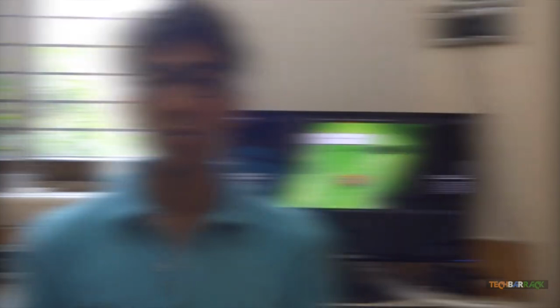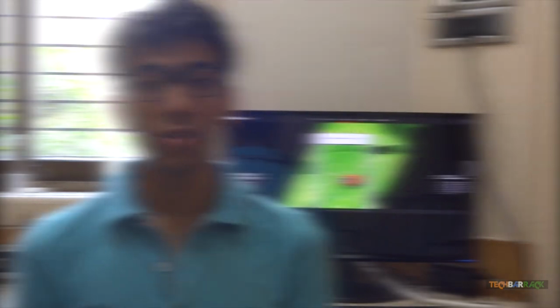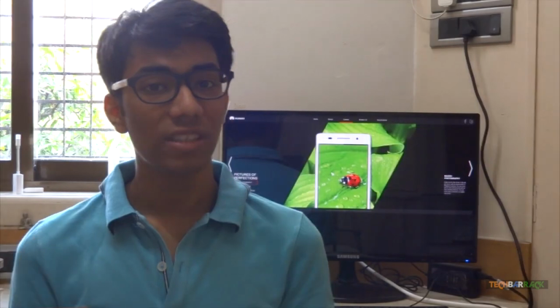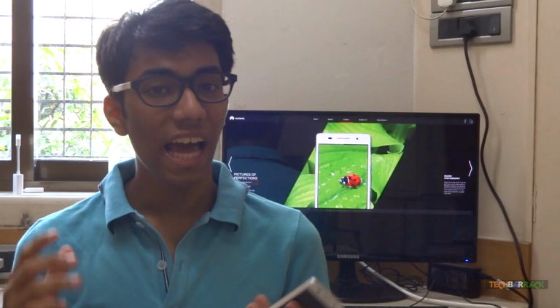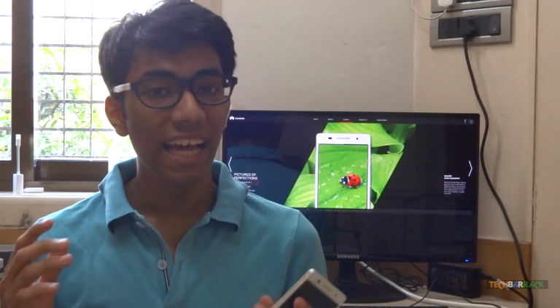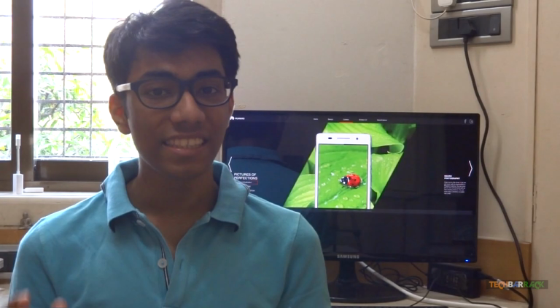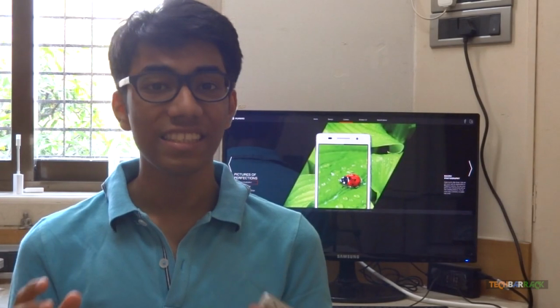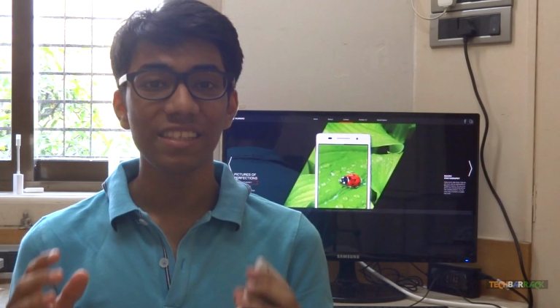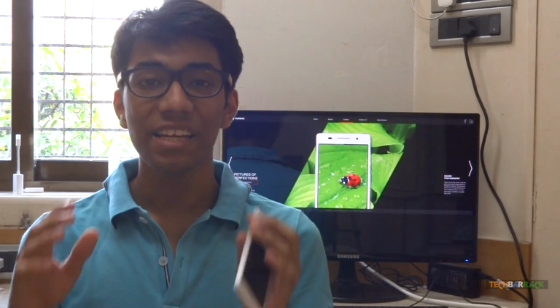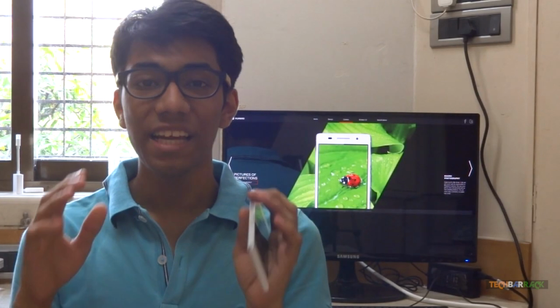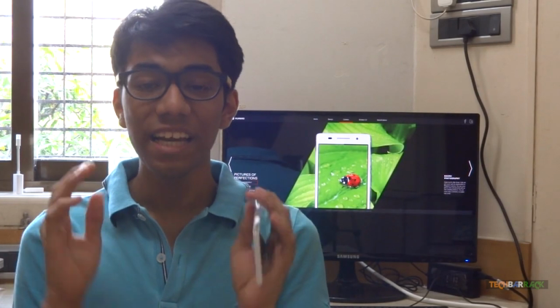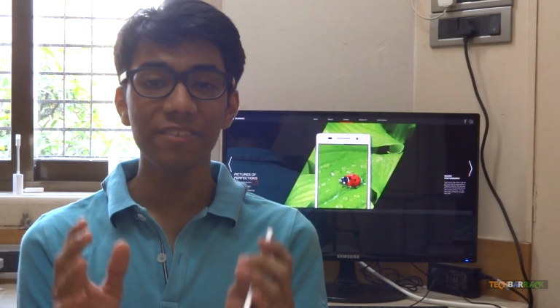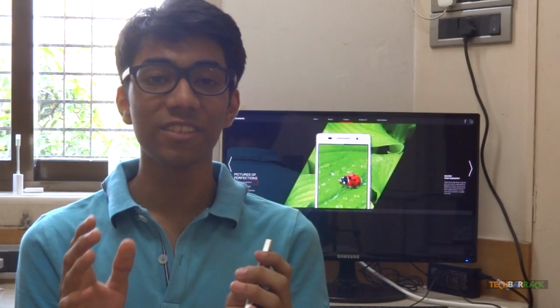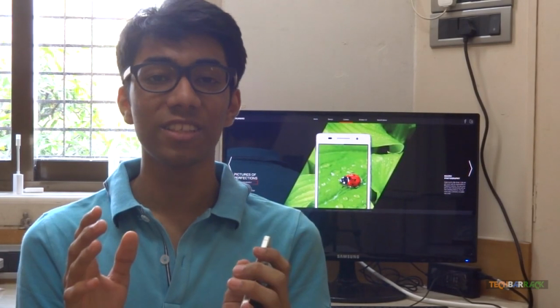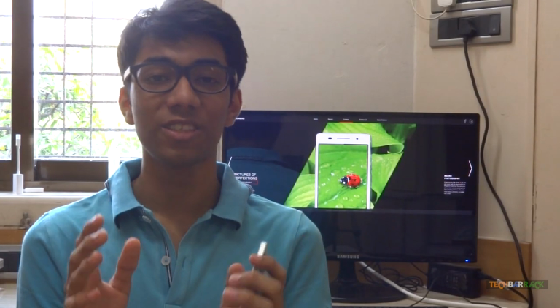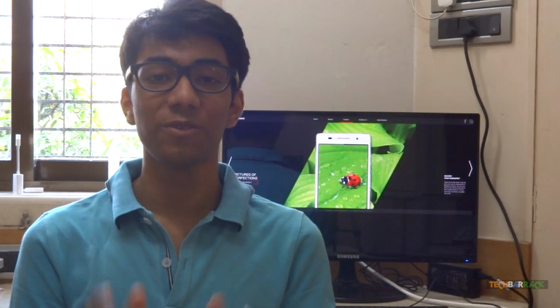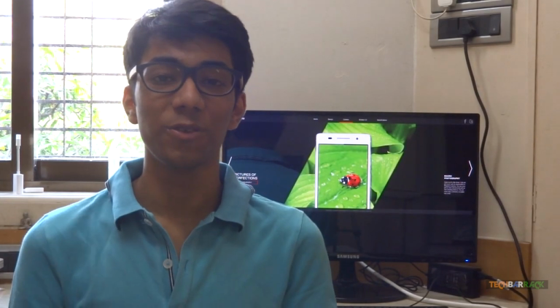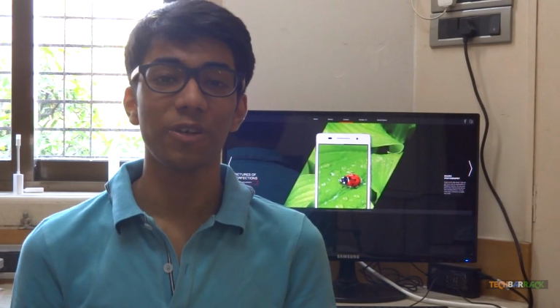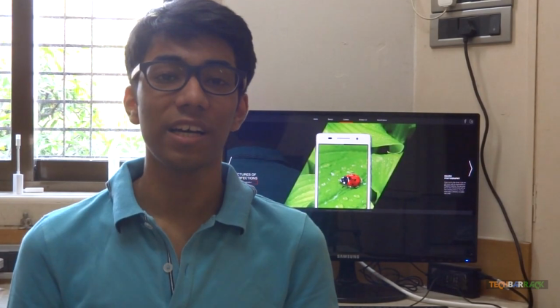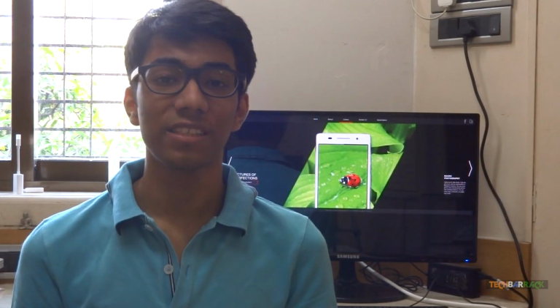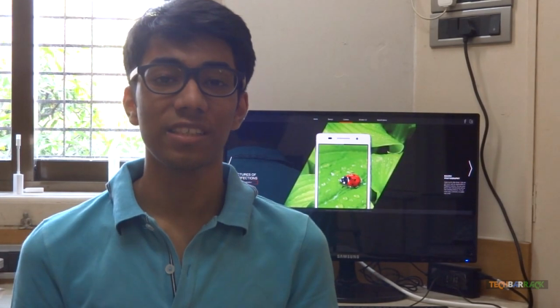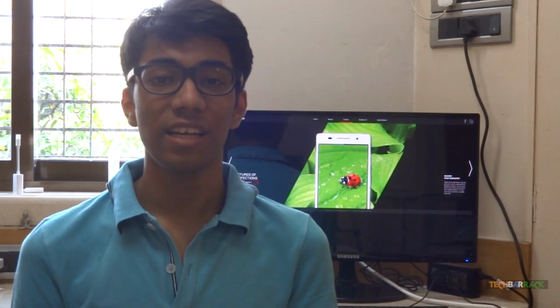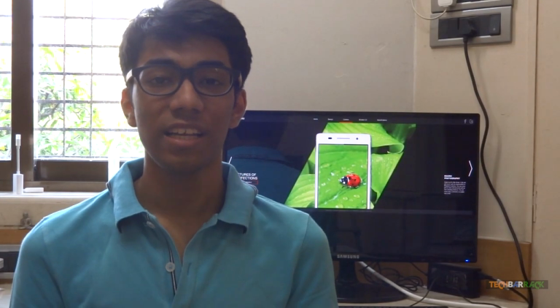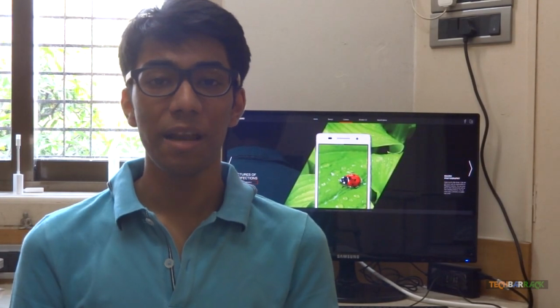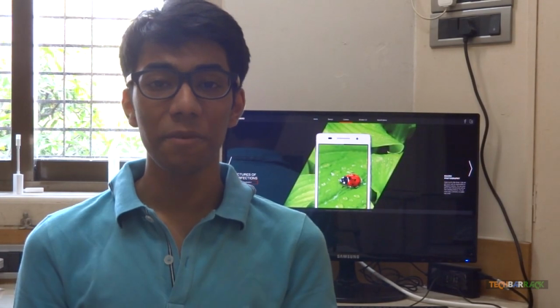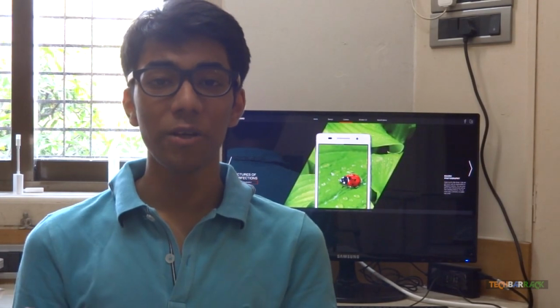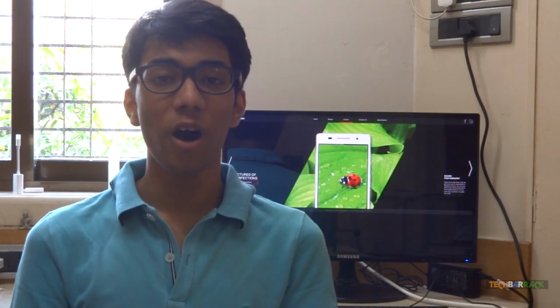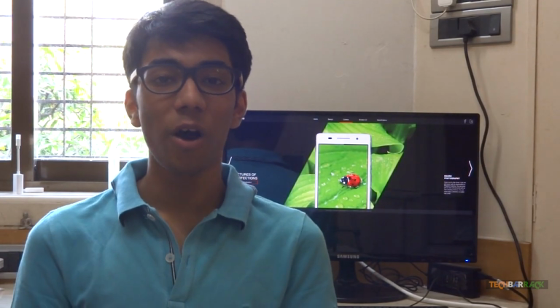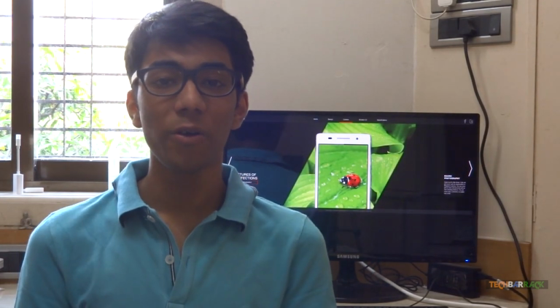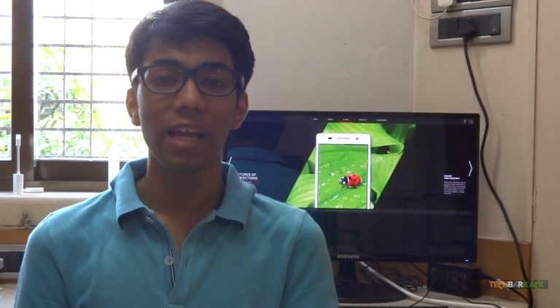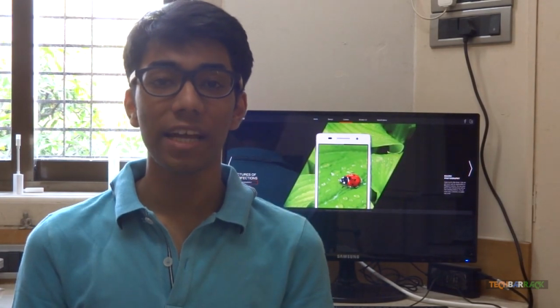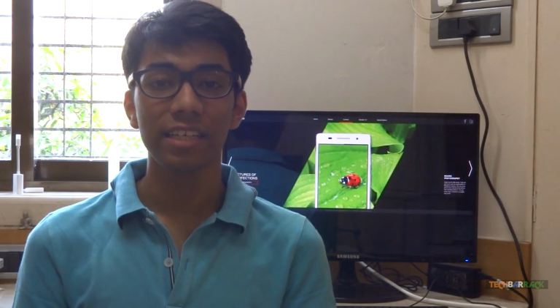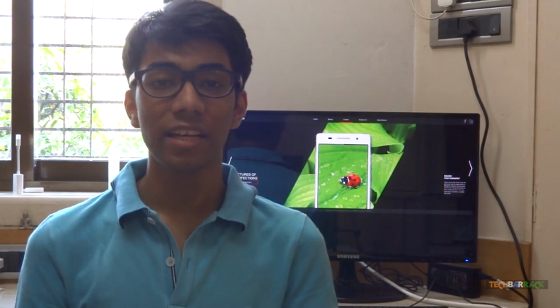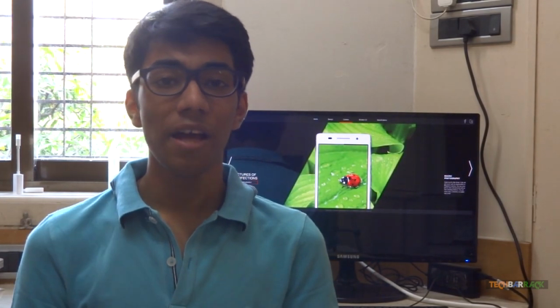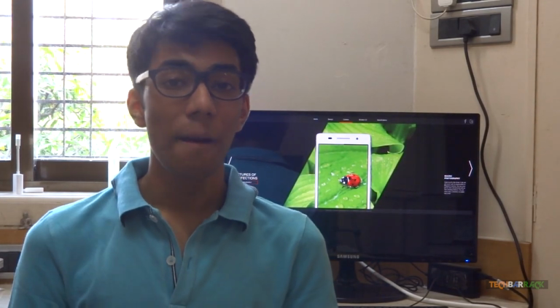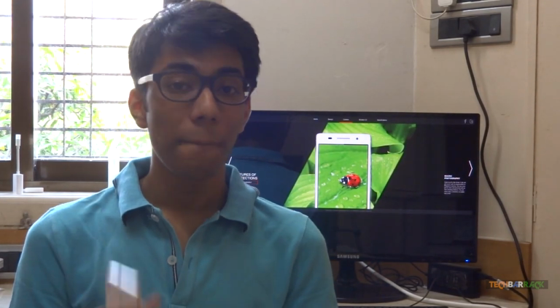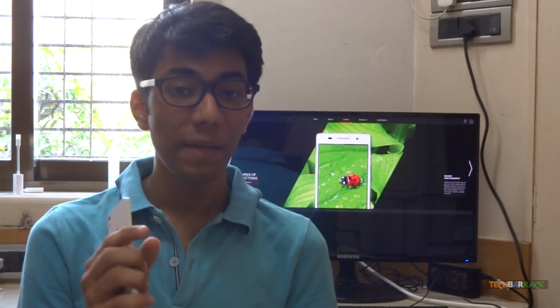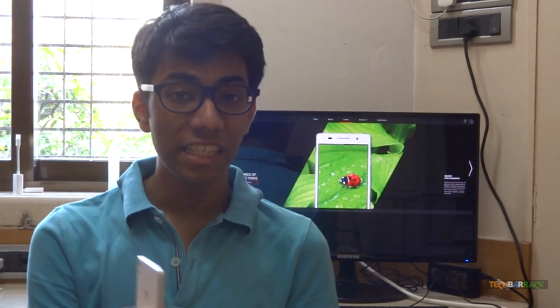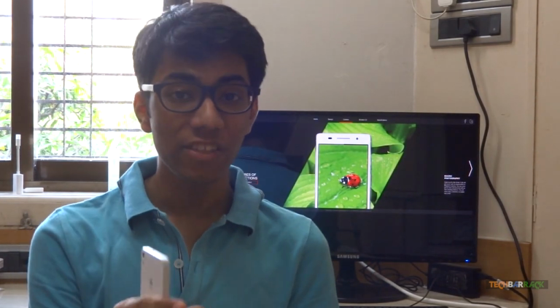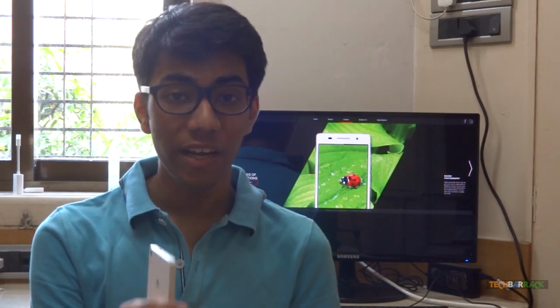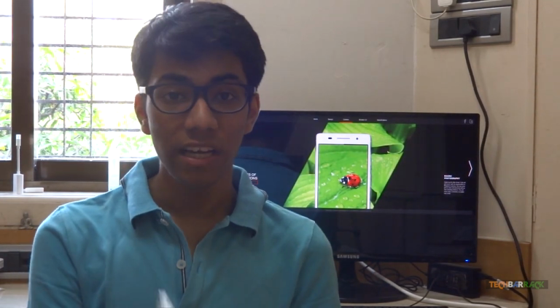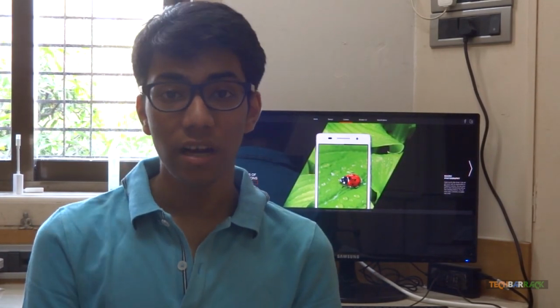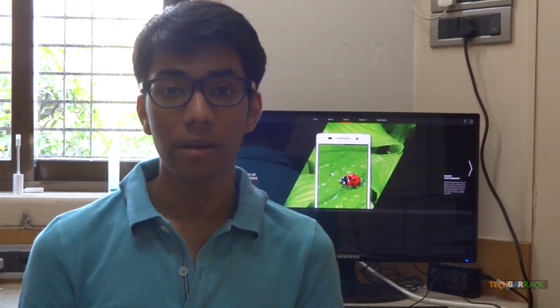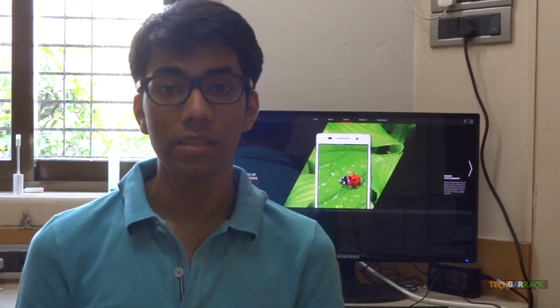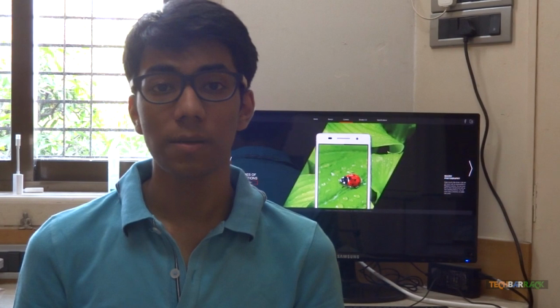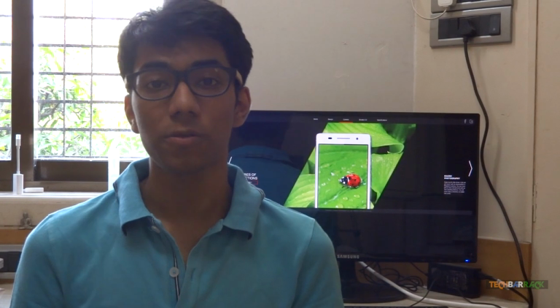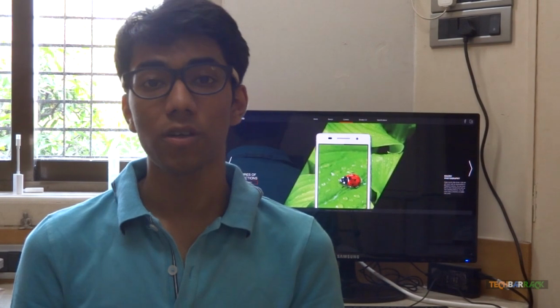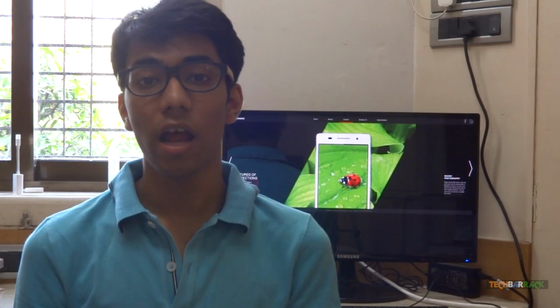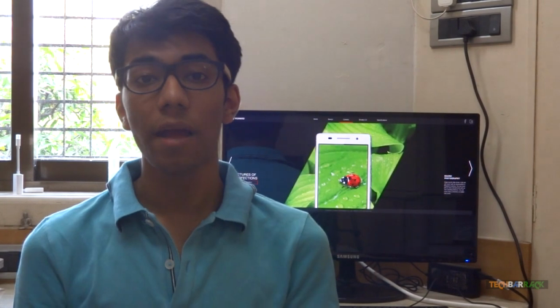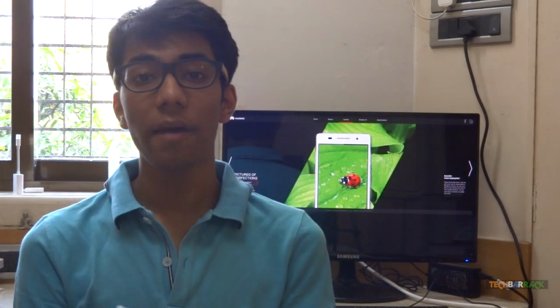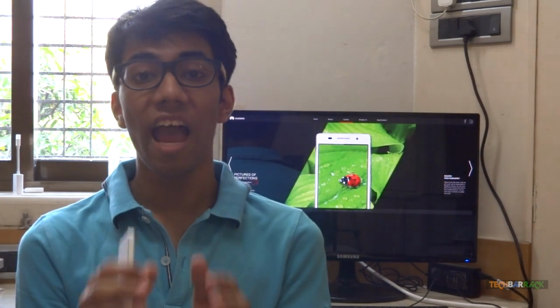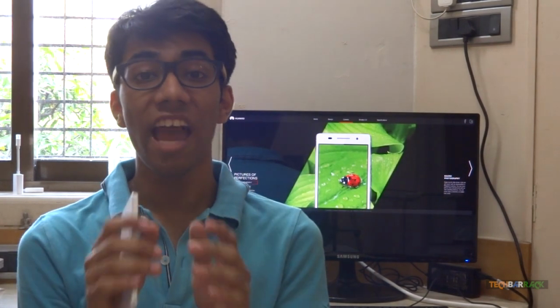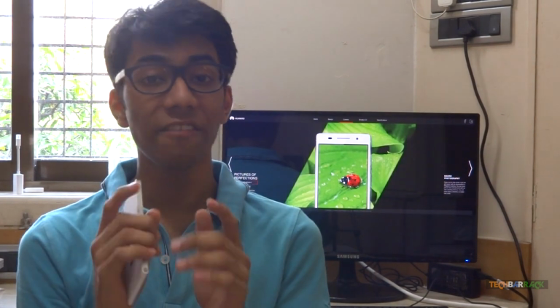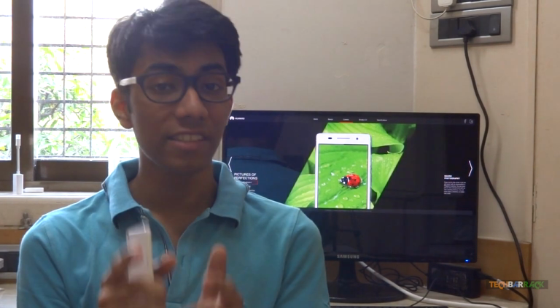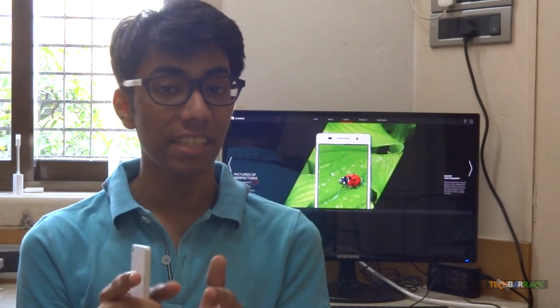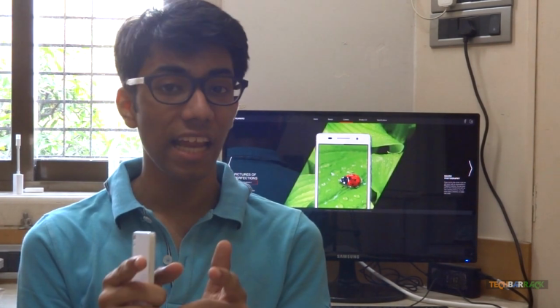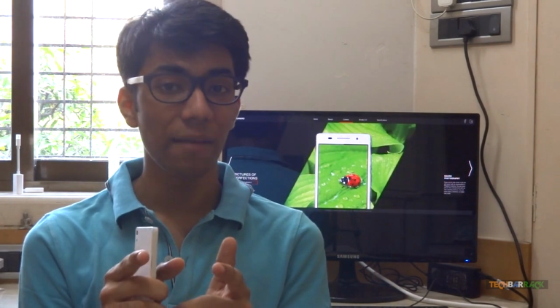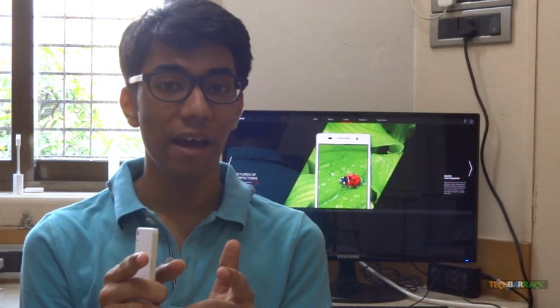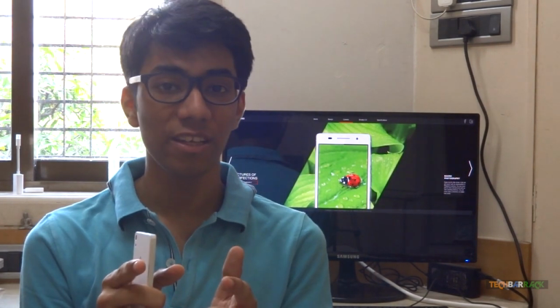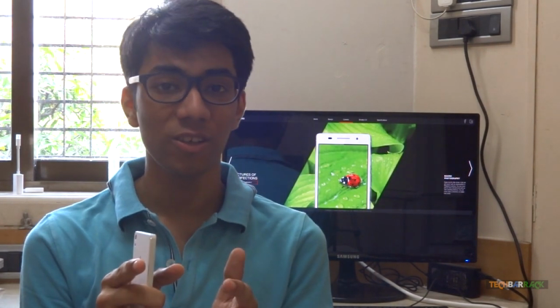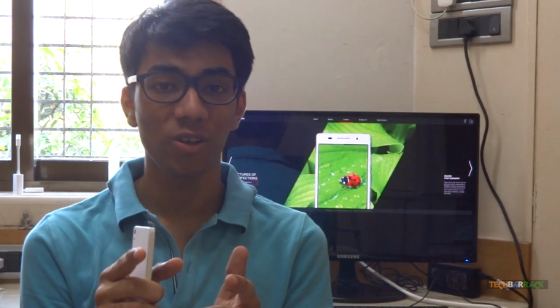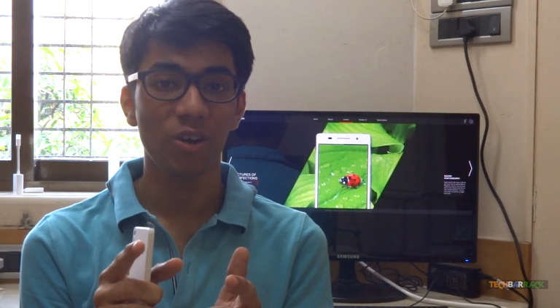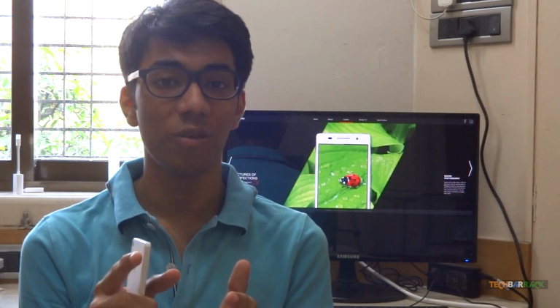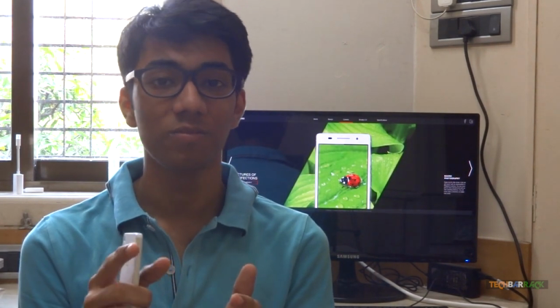So that's it with this review, guys. Let me know how you like it. Please rate, comment, subscribe, and visit TechBarrick.com.